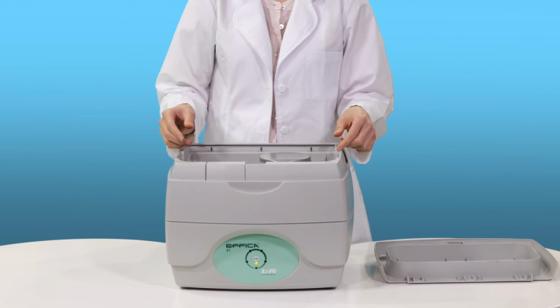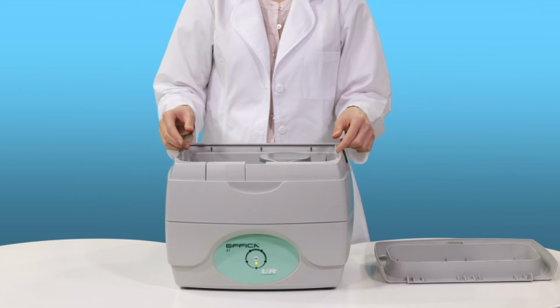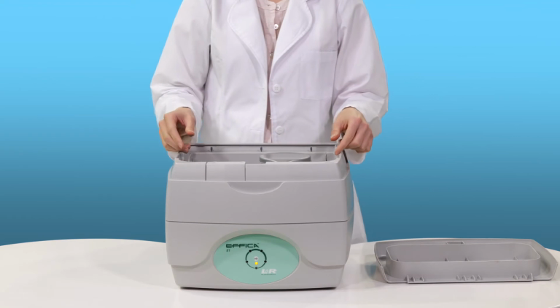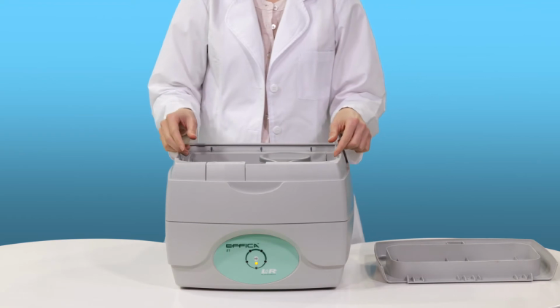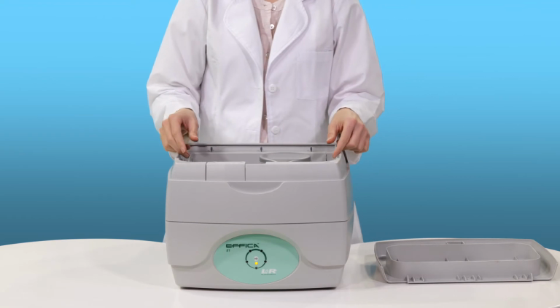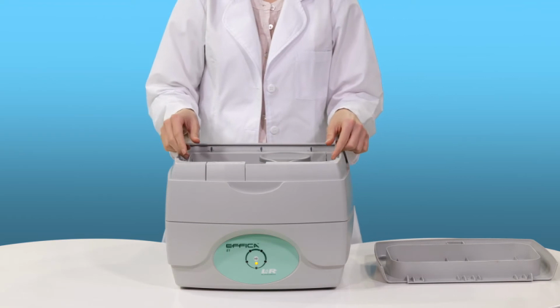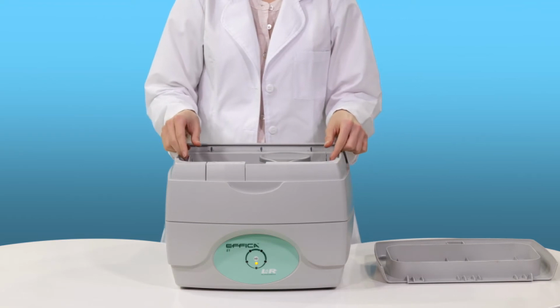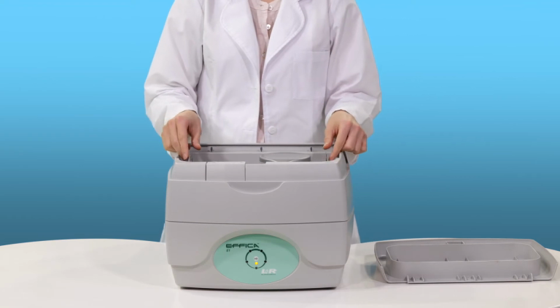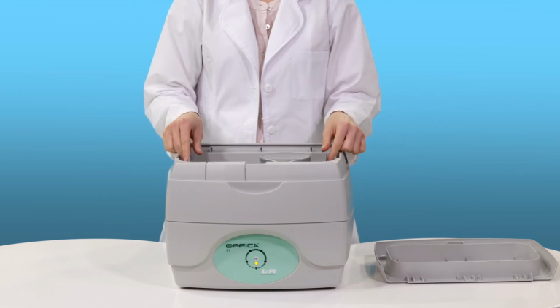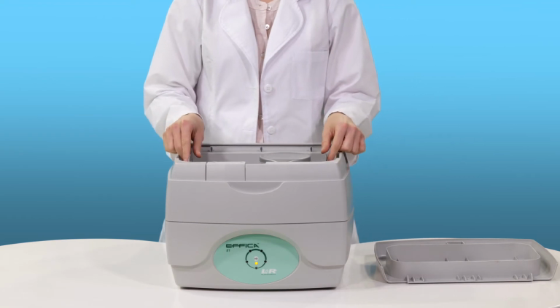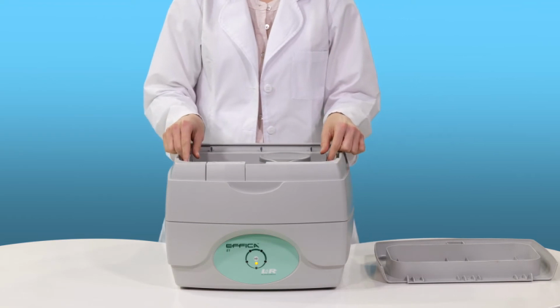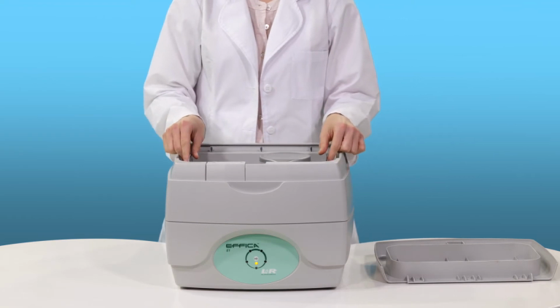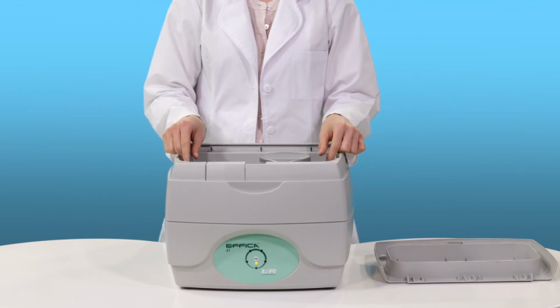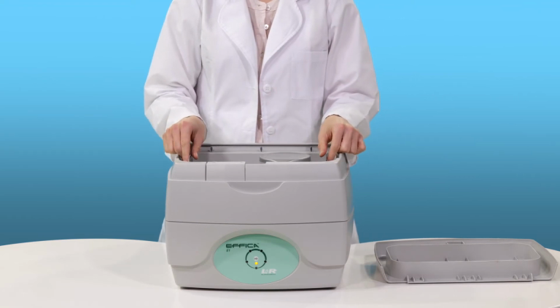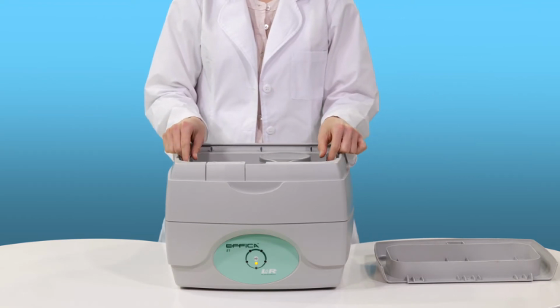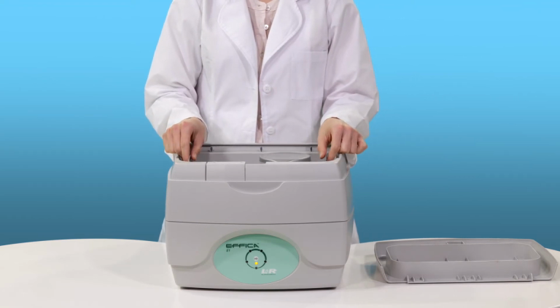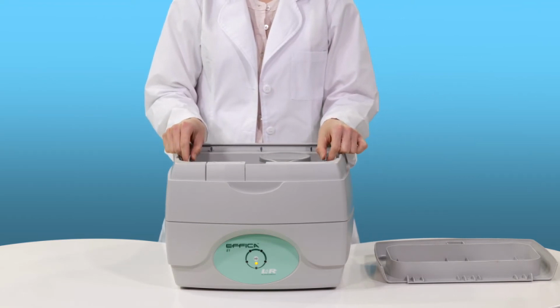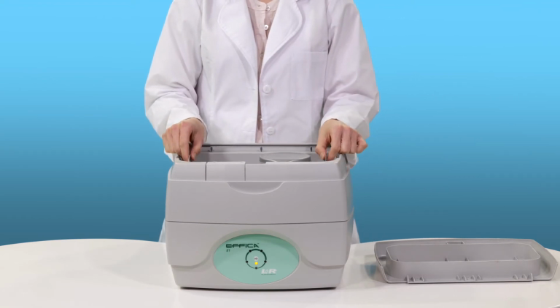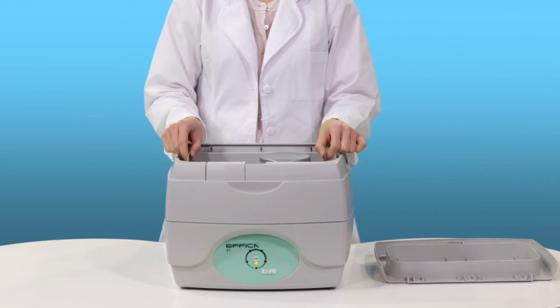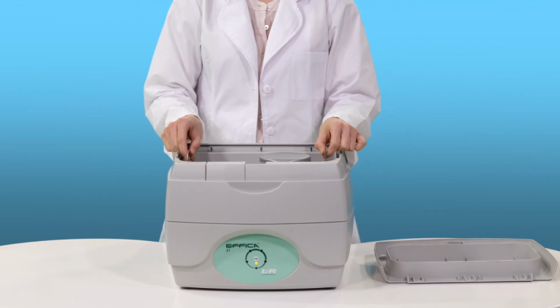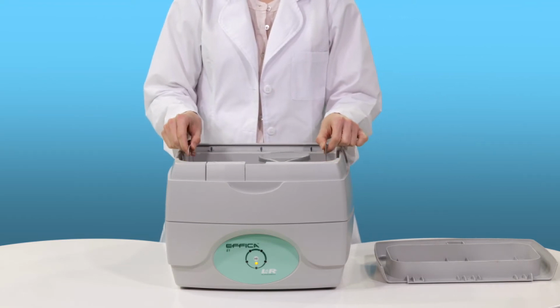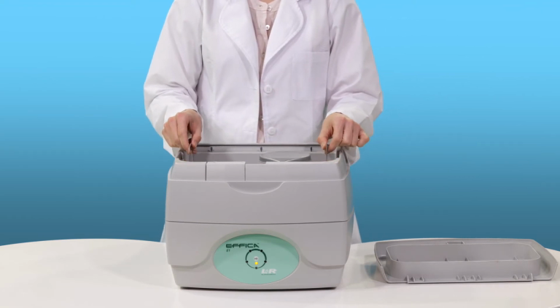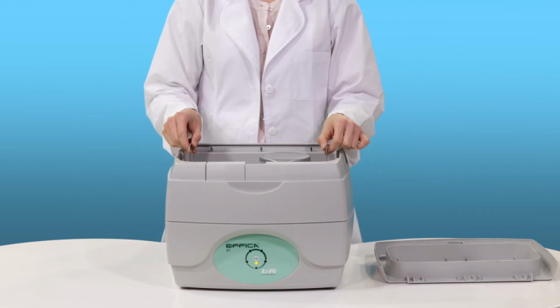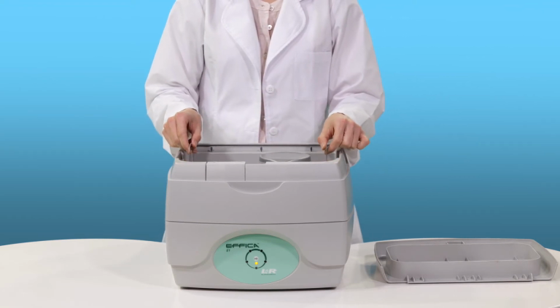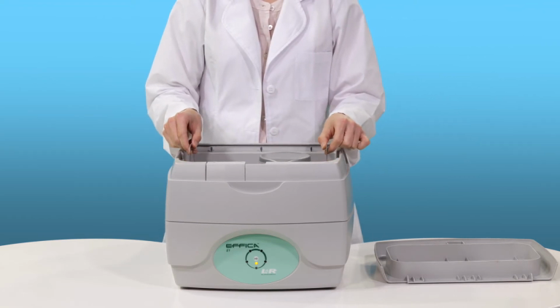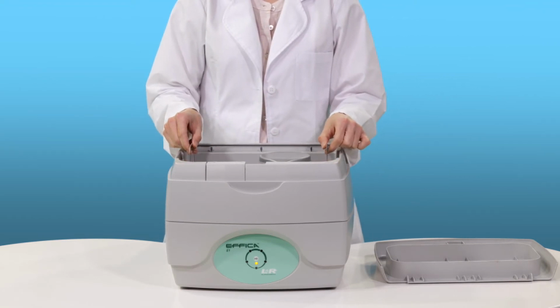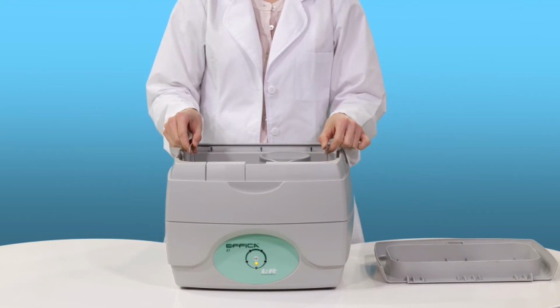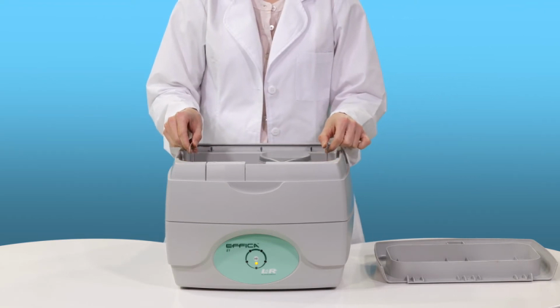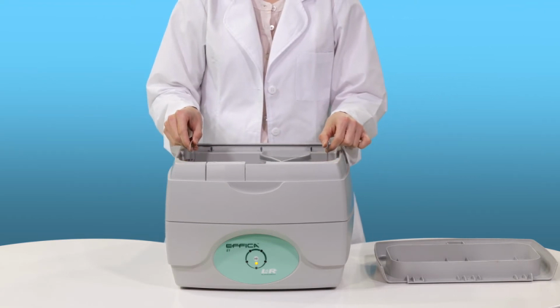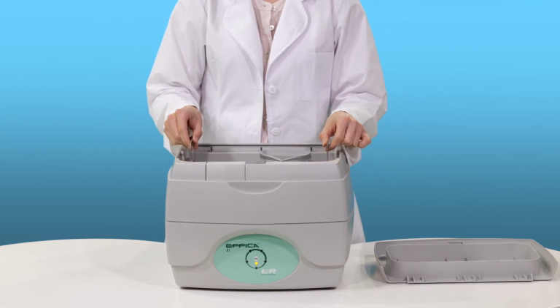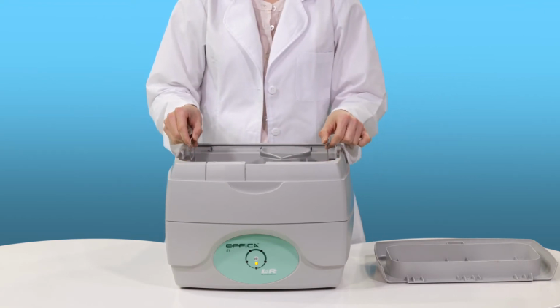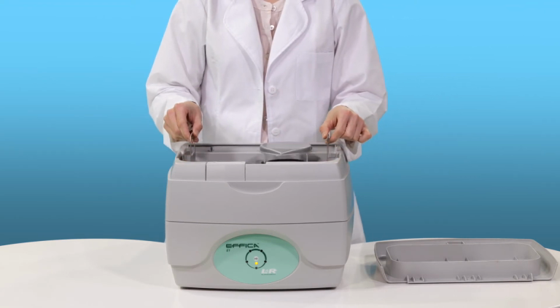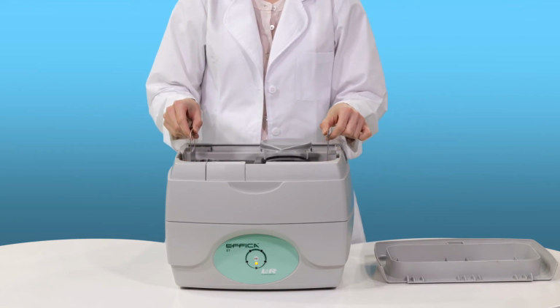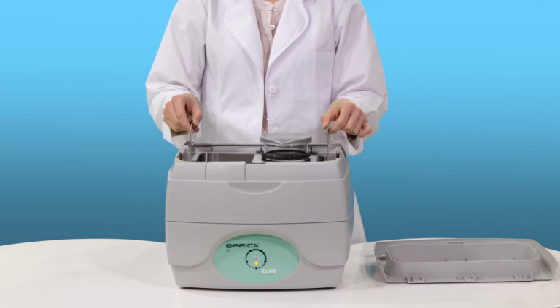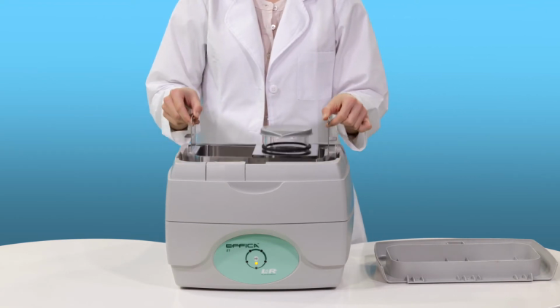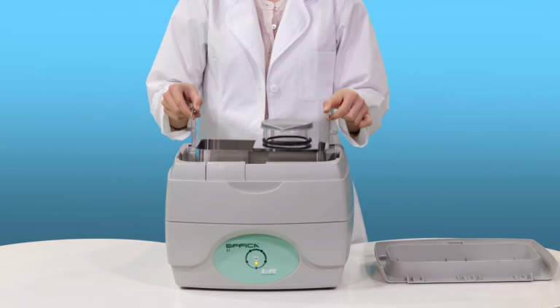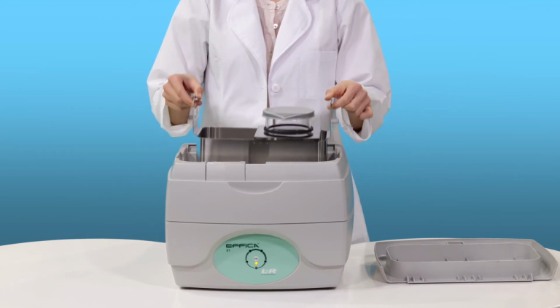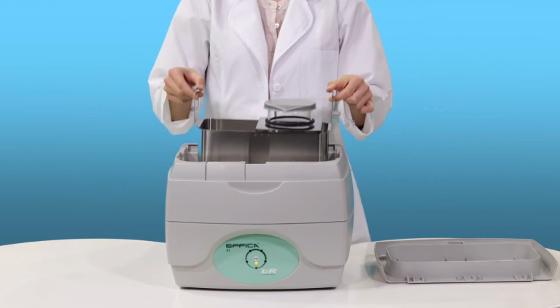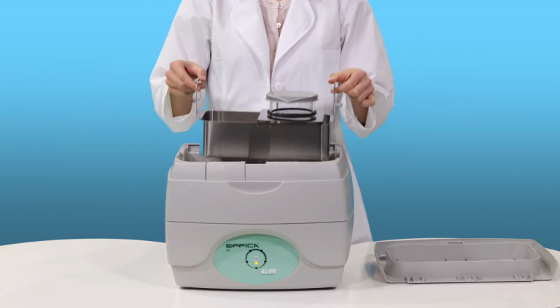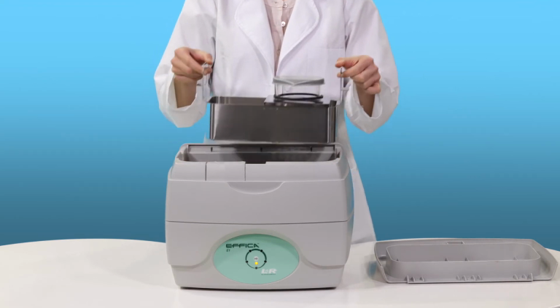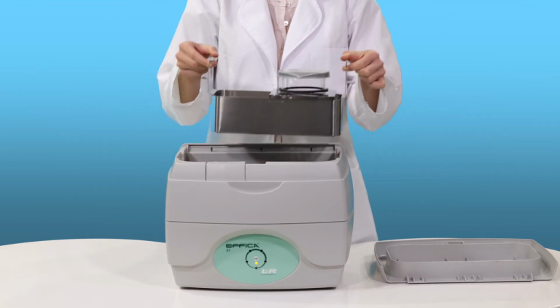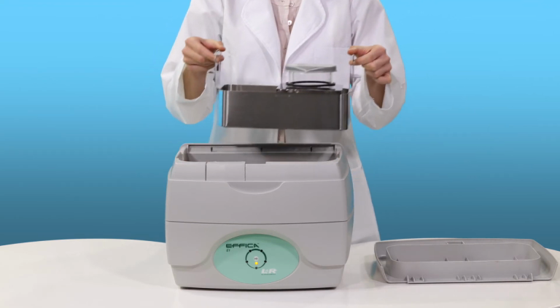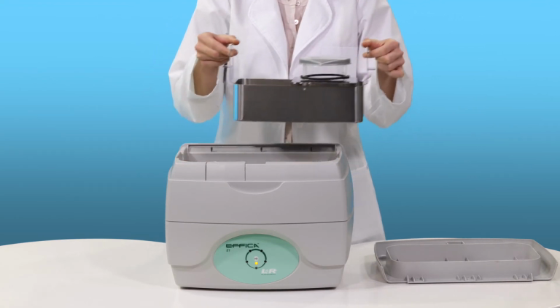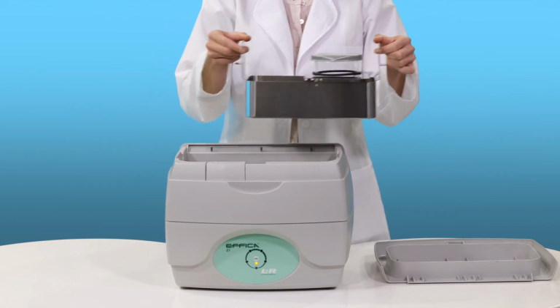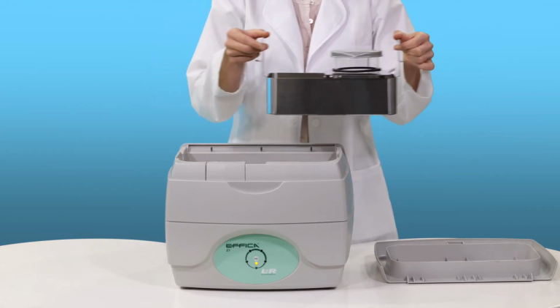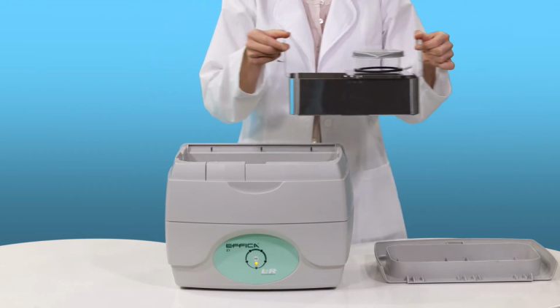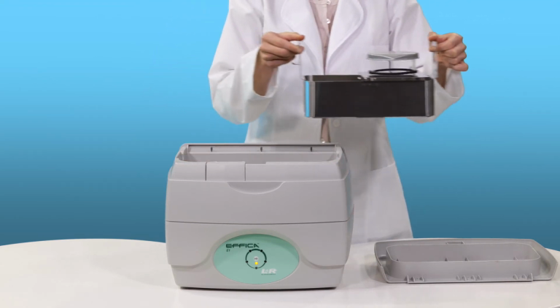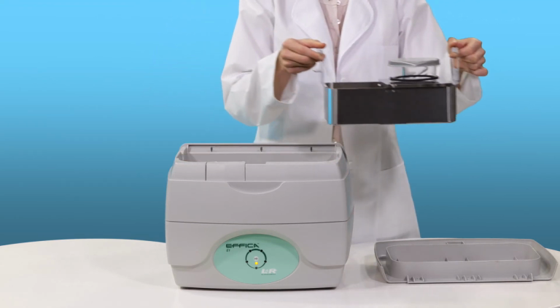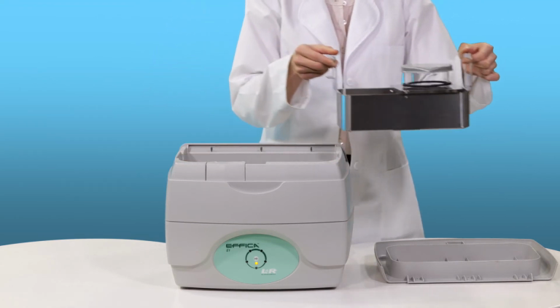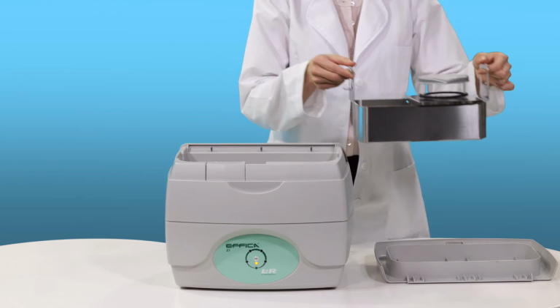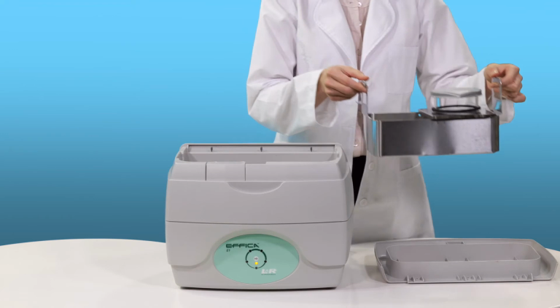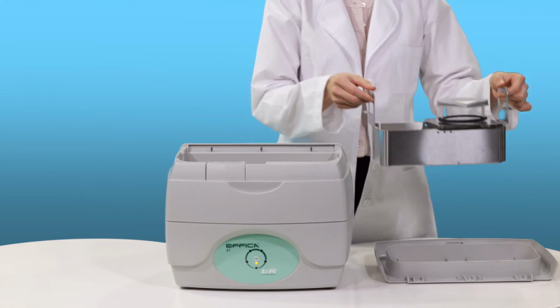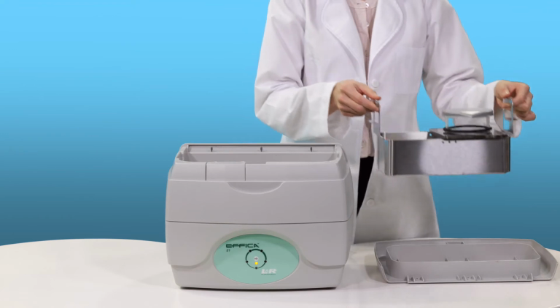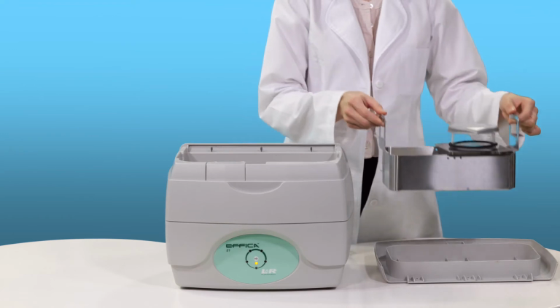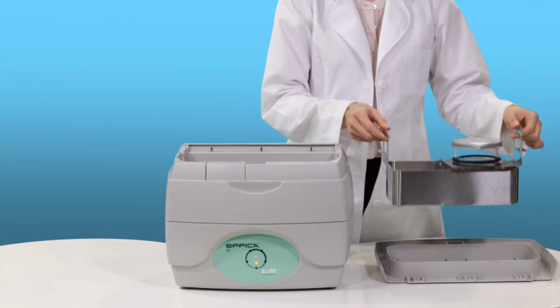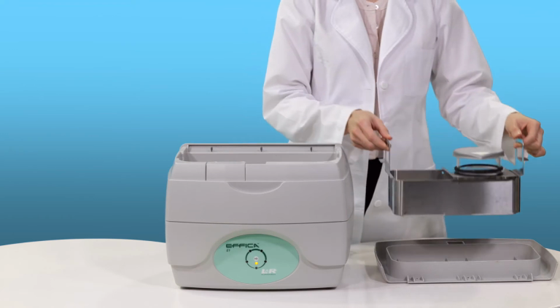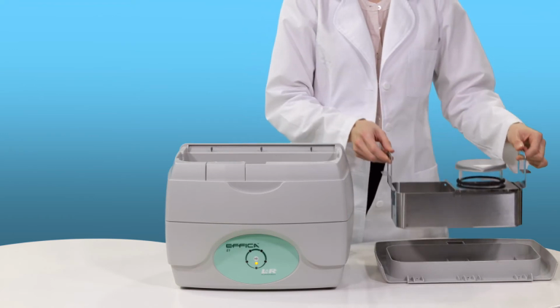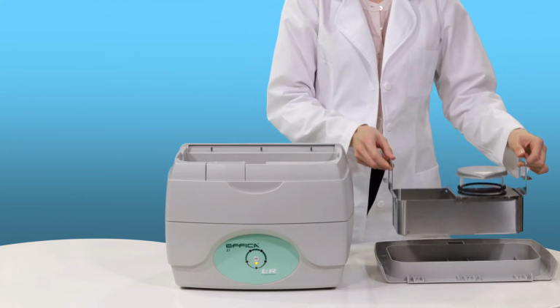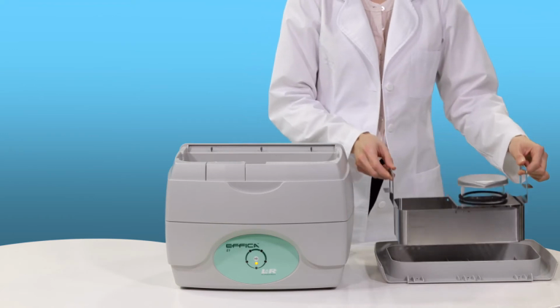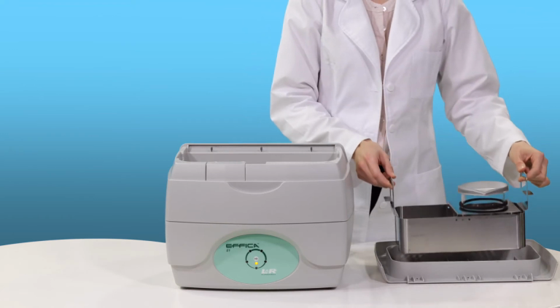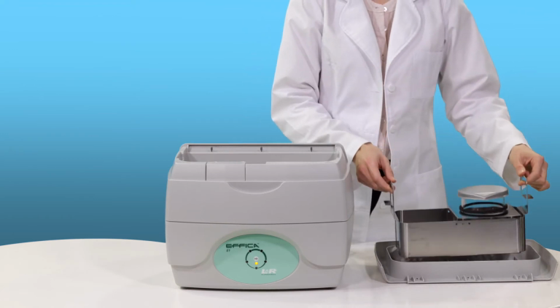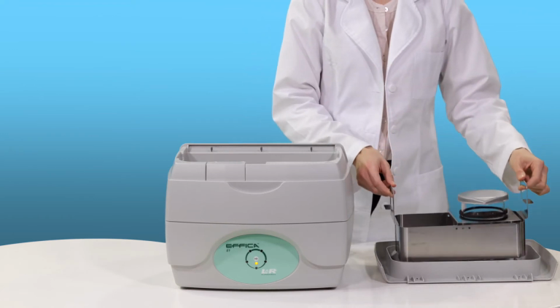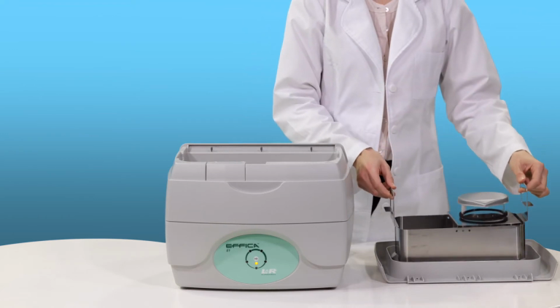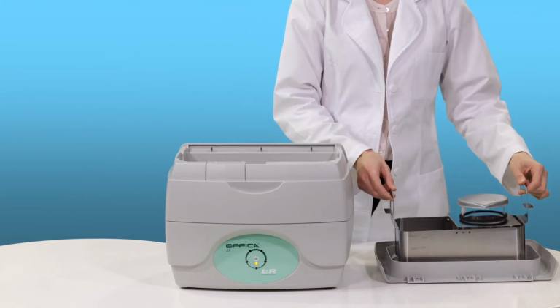The cover can also be used as a carrier to transport the basket and instruments before or after the cleaning cycle.